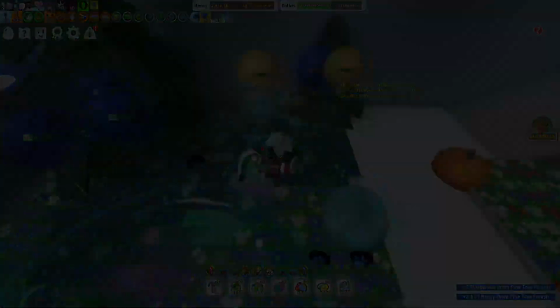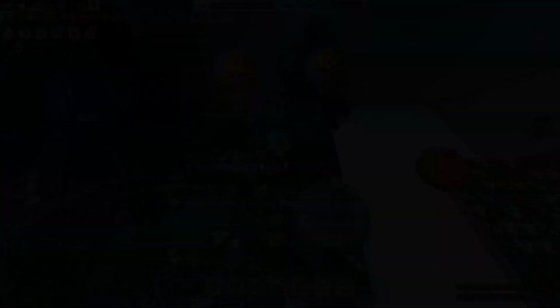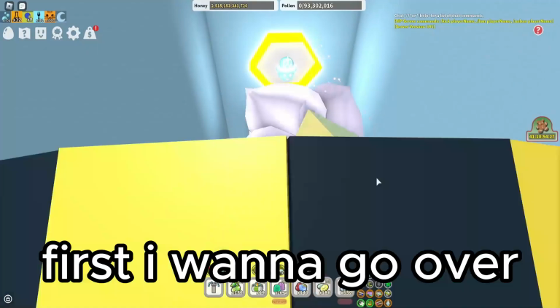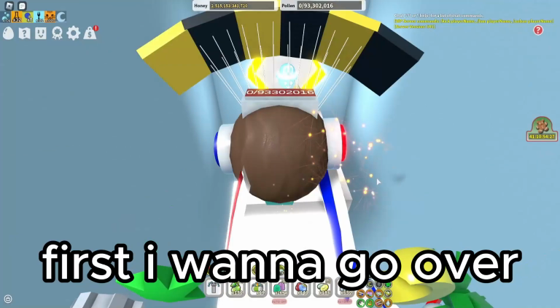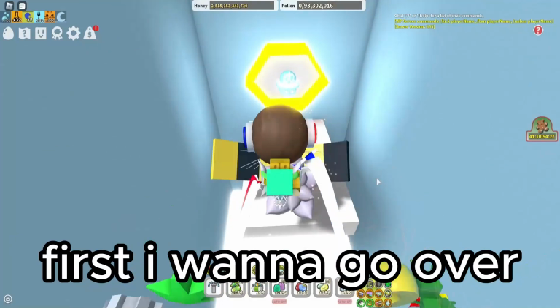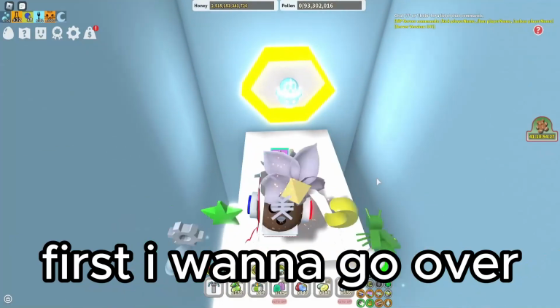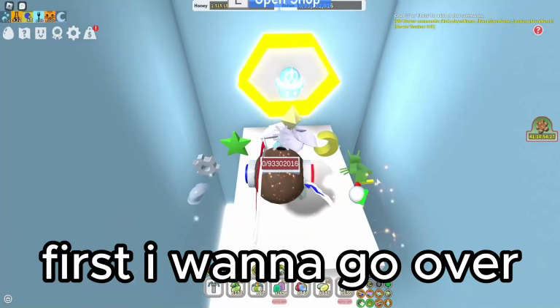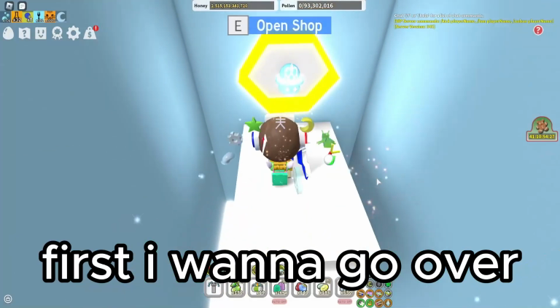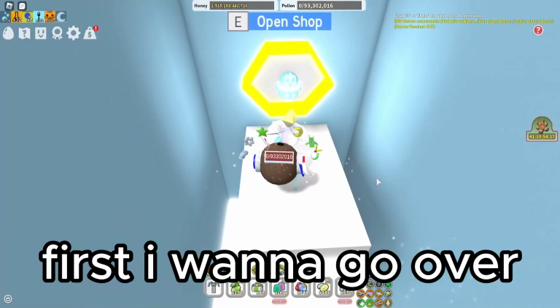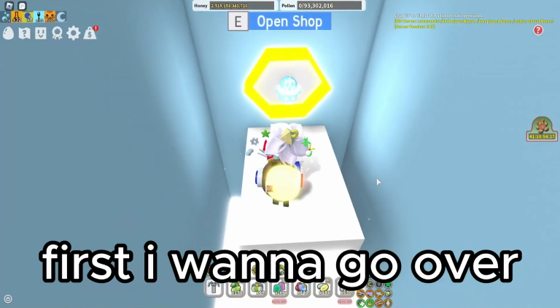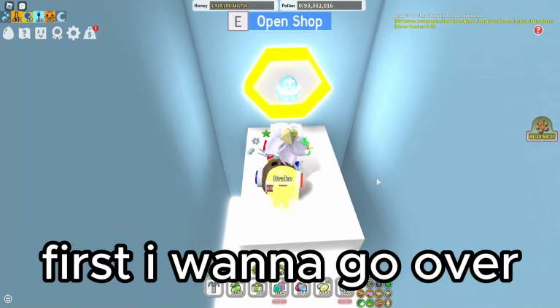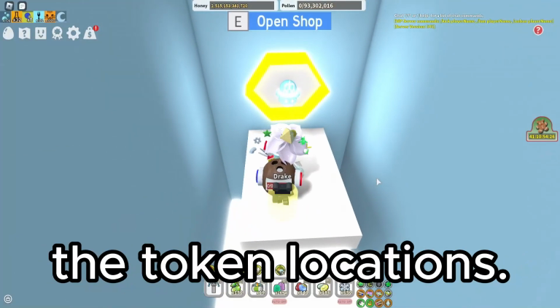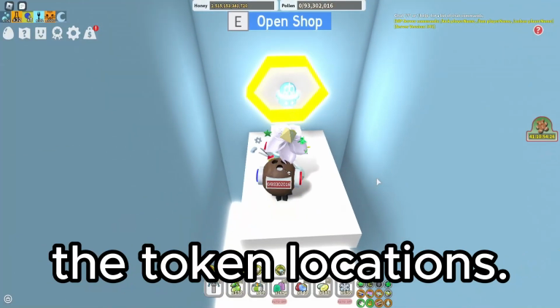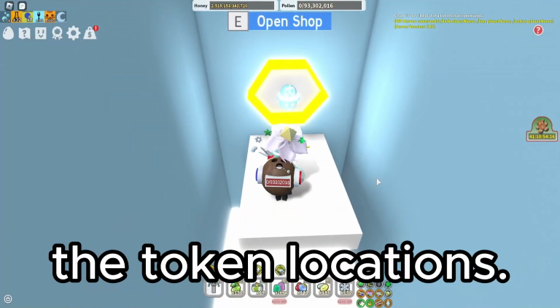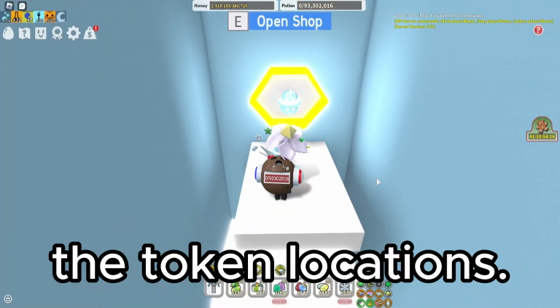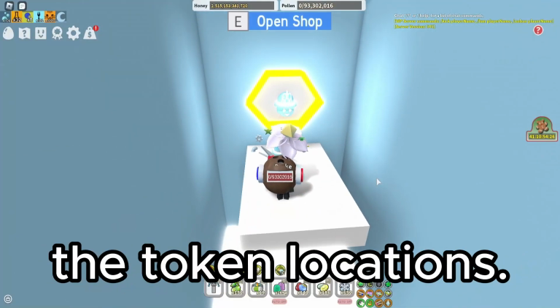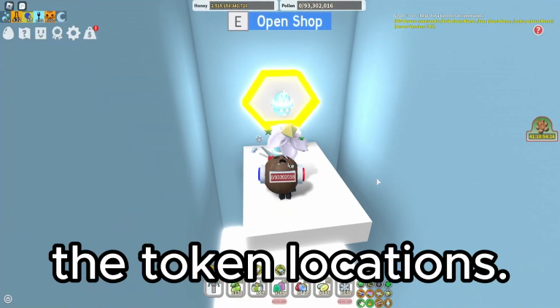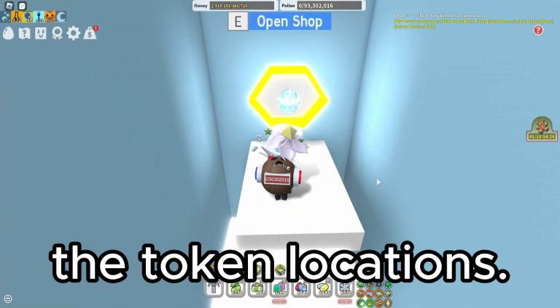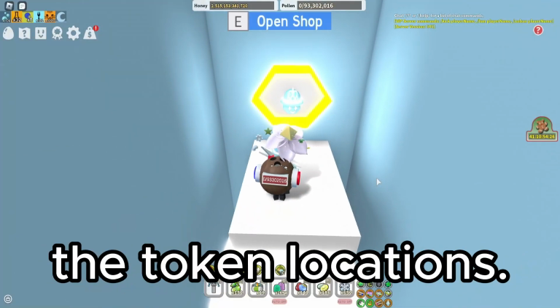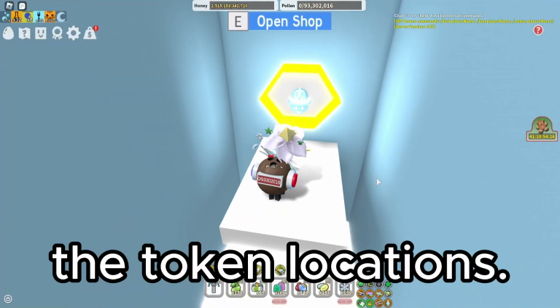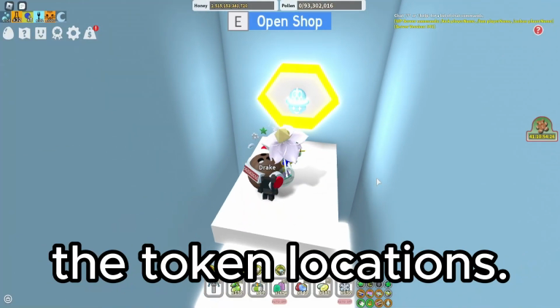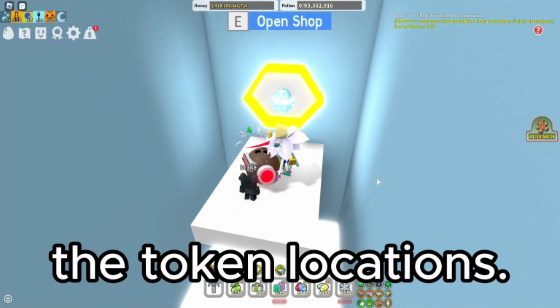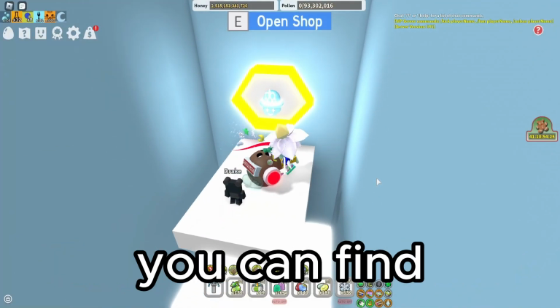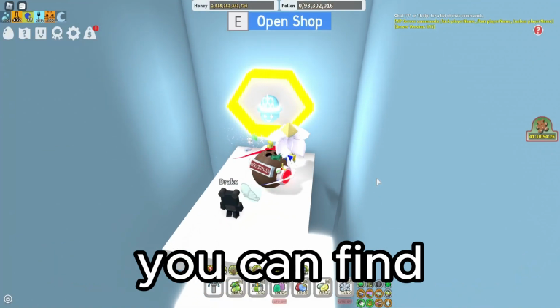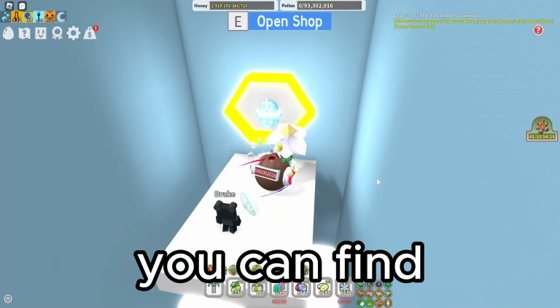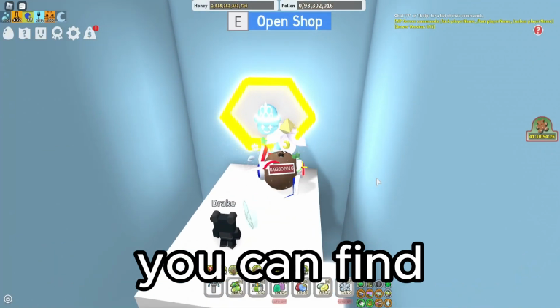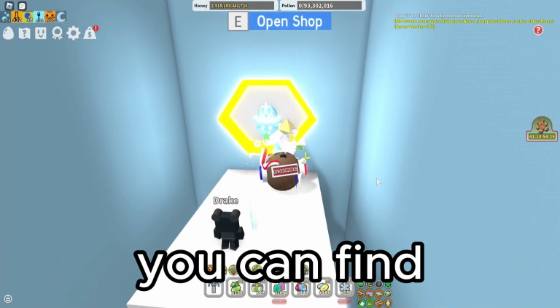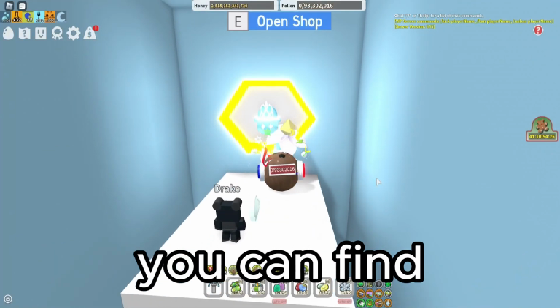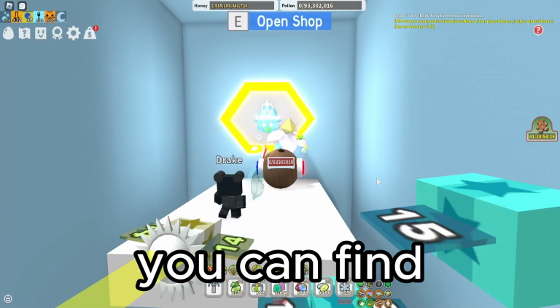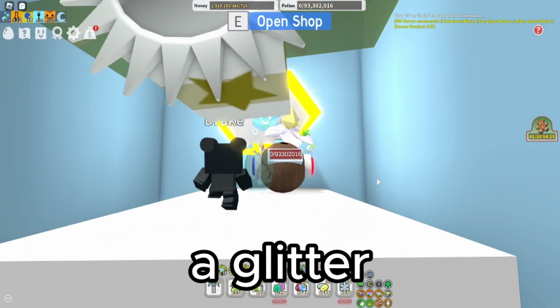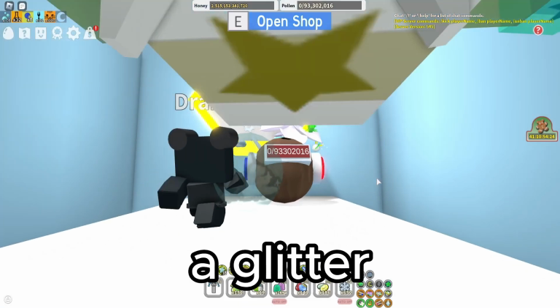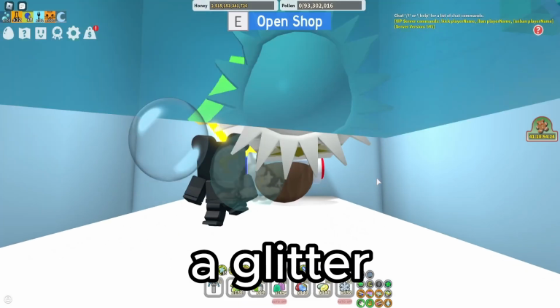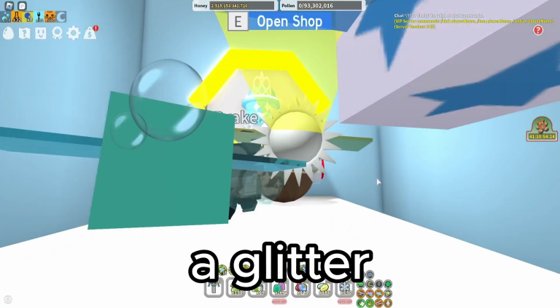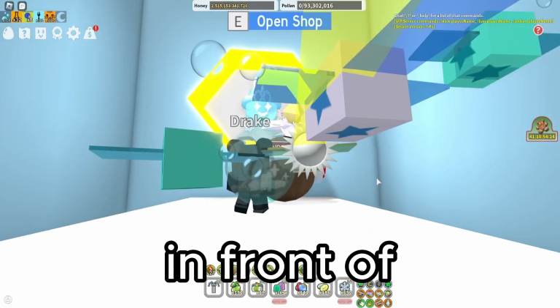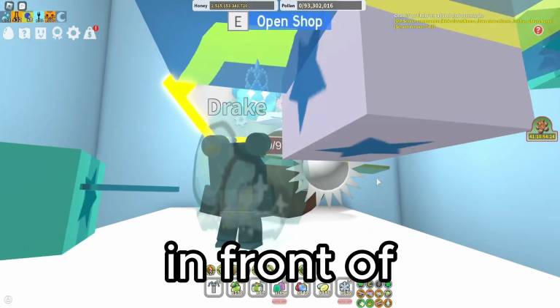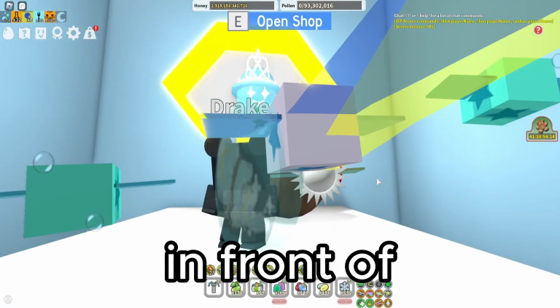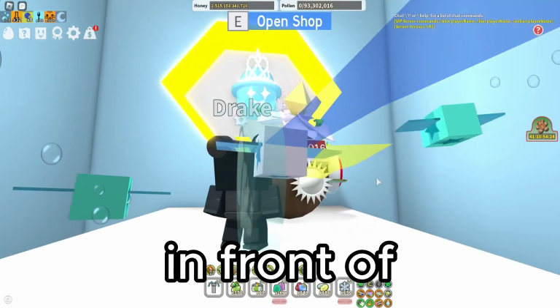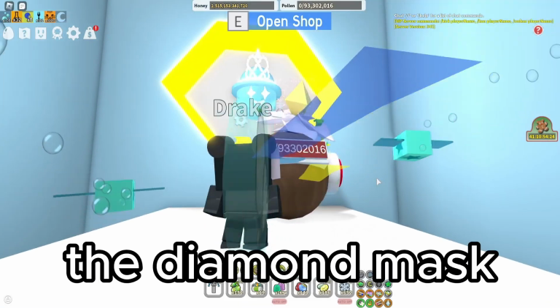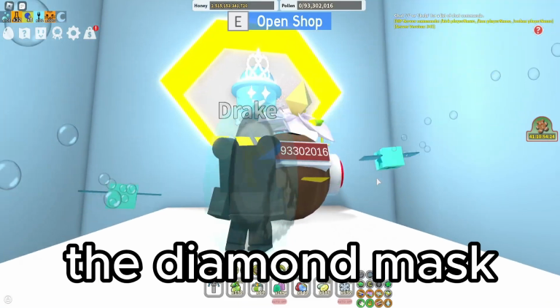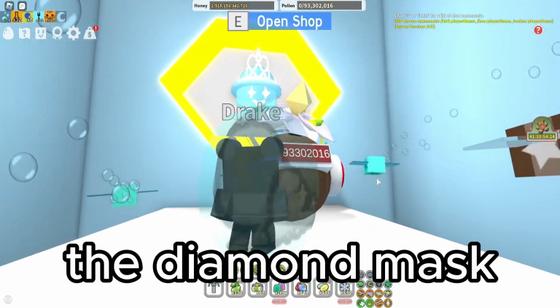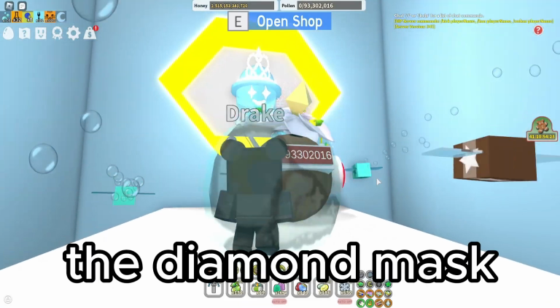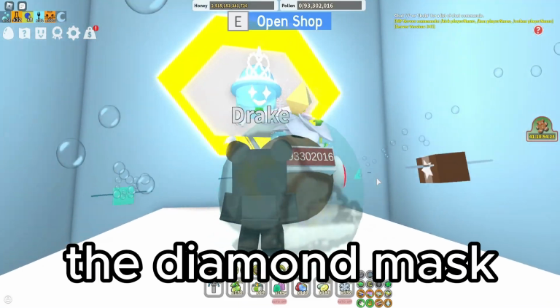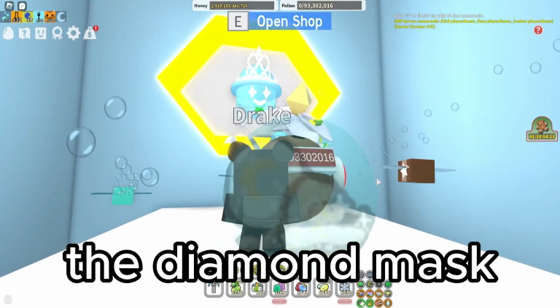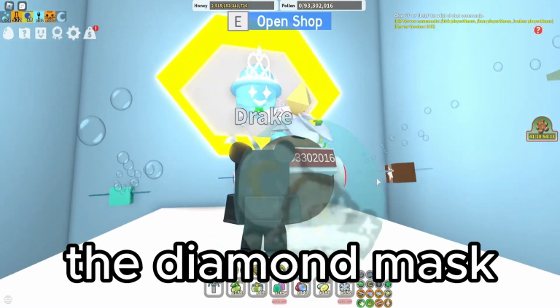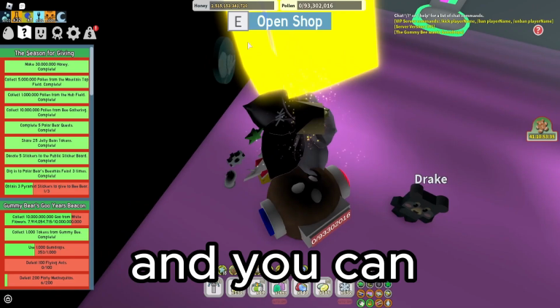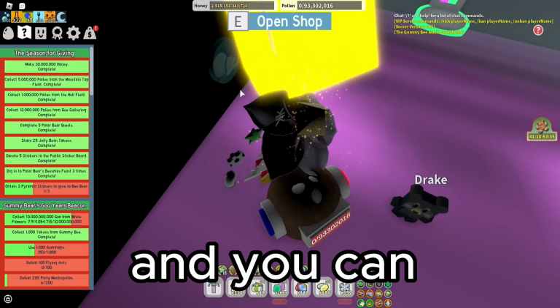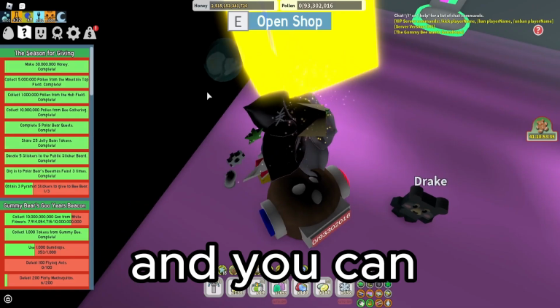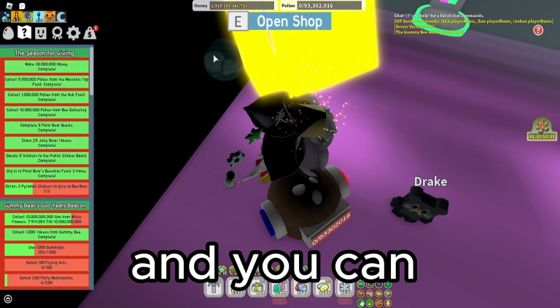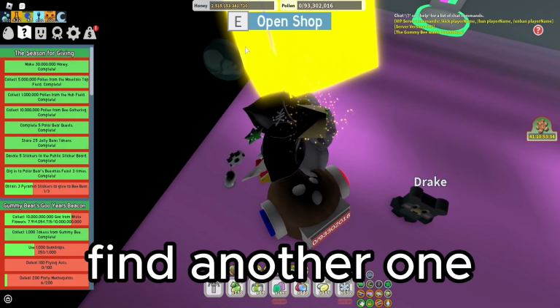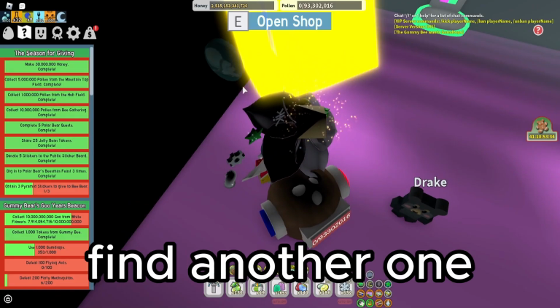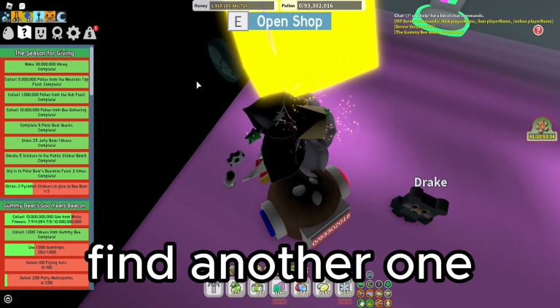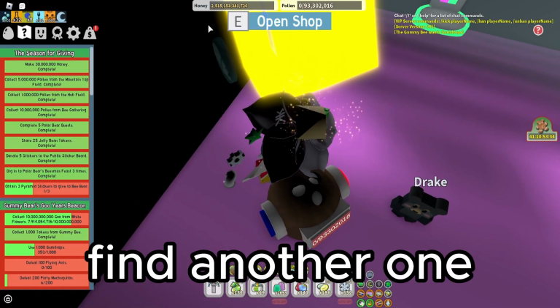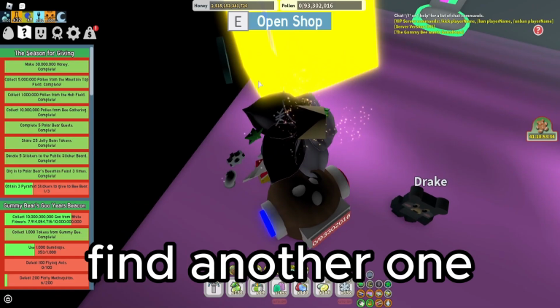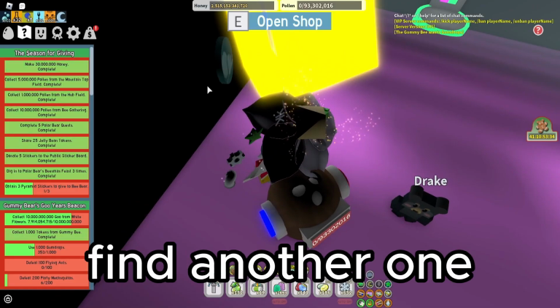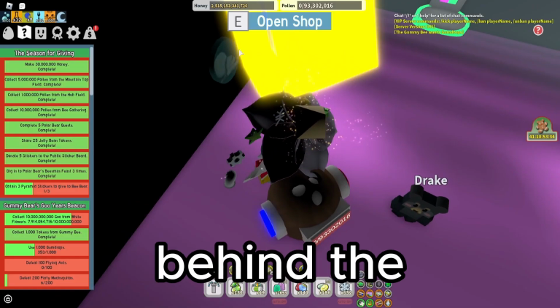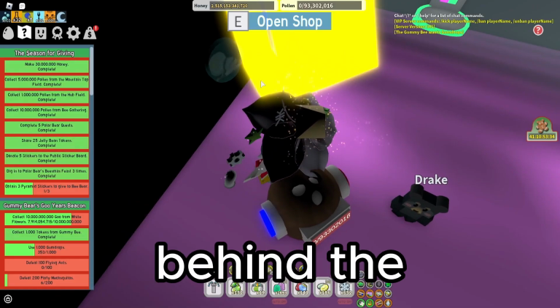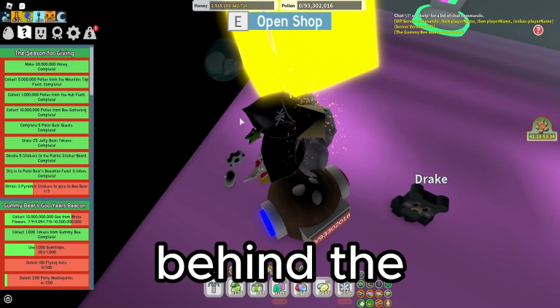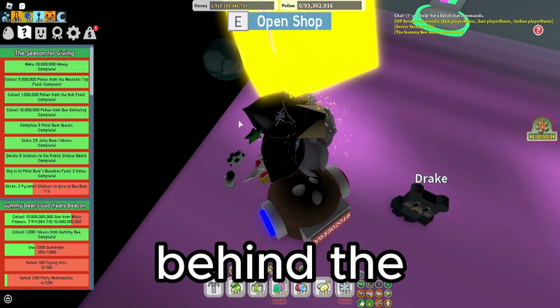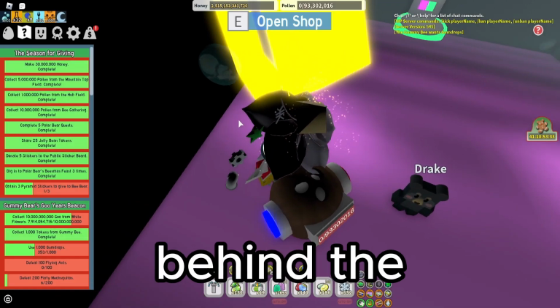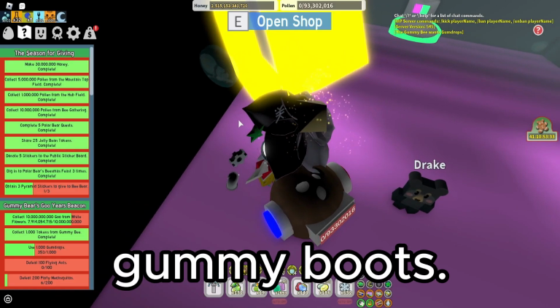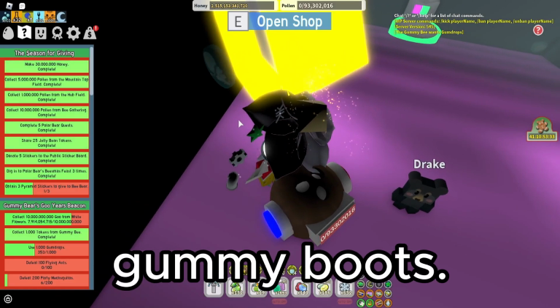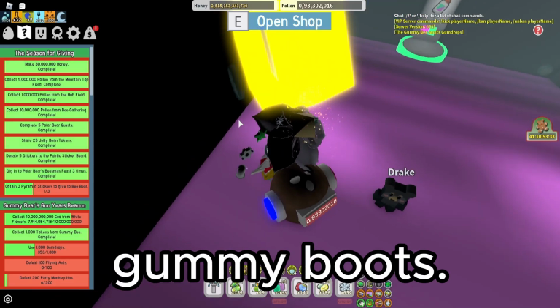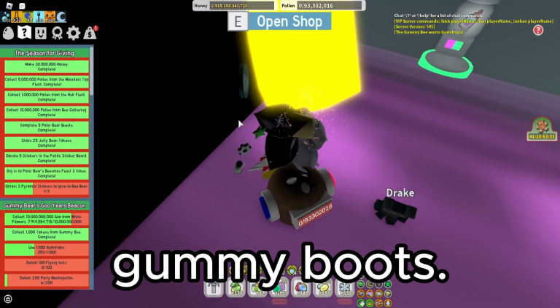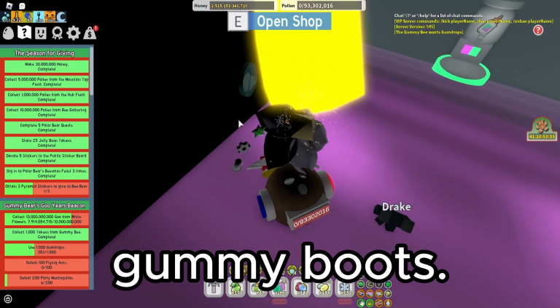First I want to go over the token locations. You can find a glitter in front of the diamond mask, and you can find another one behind the gummy boots.